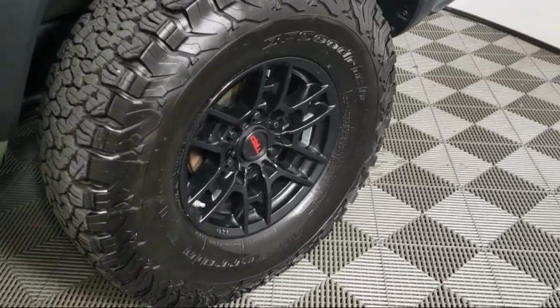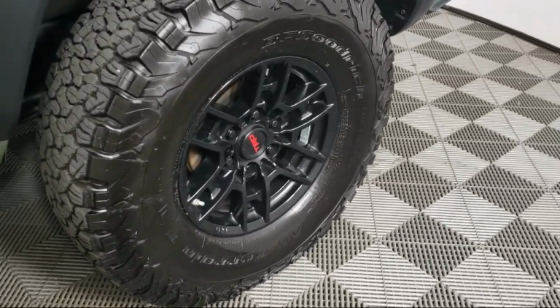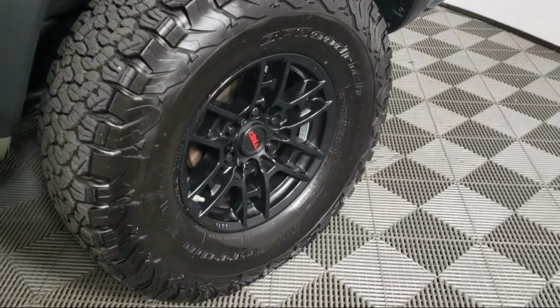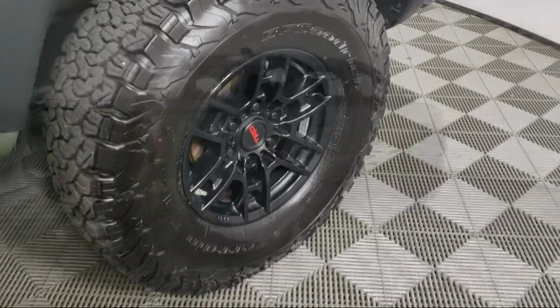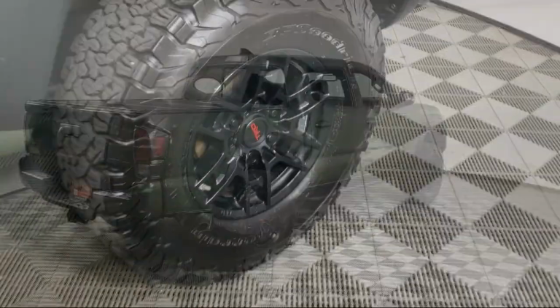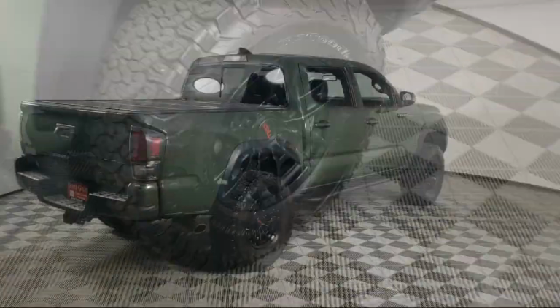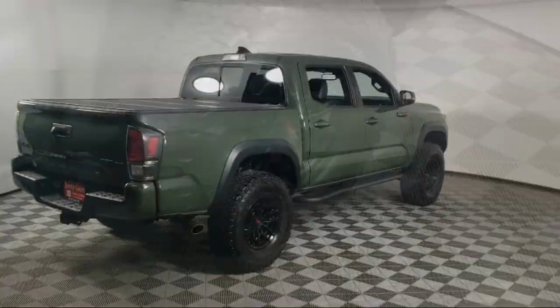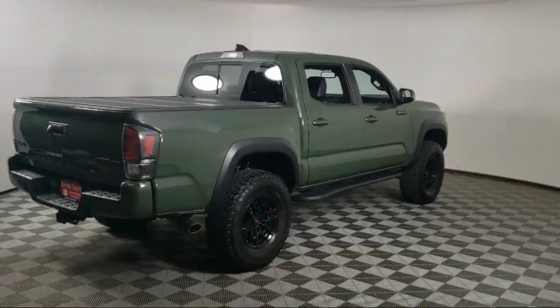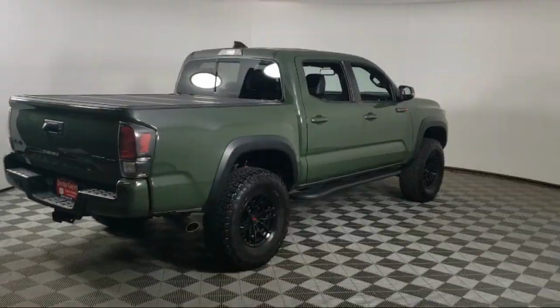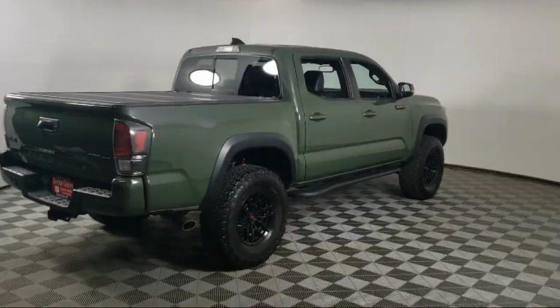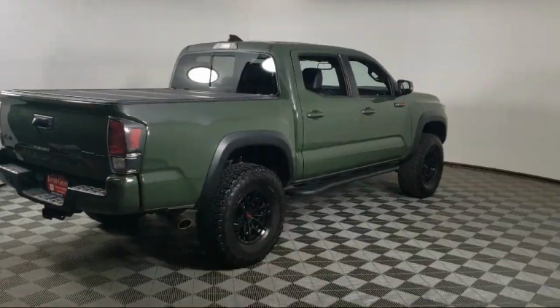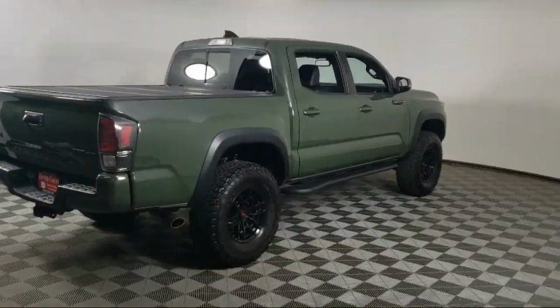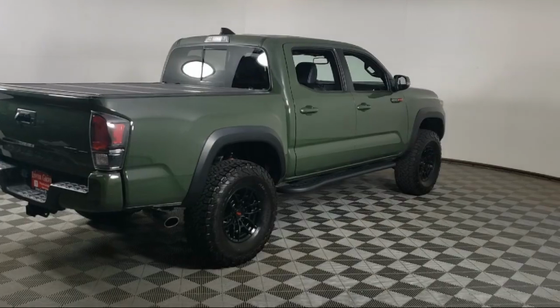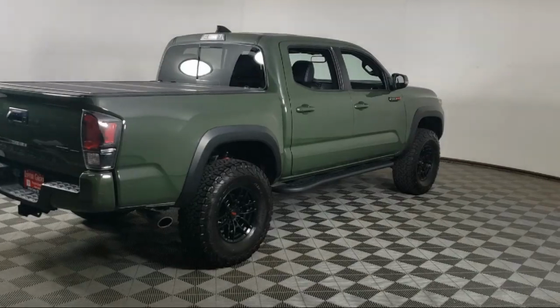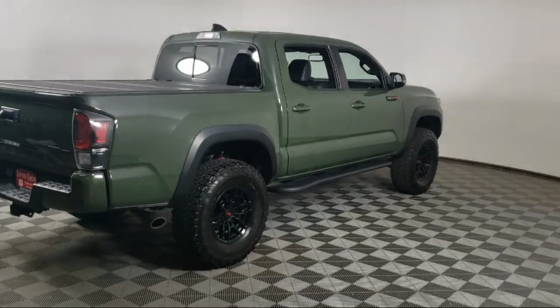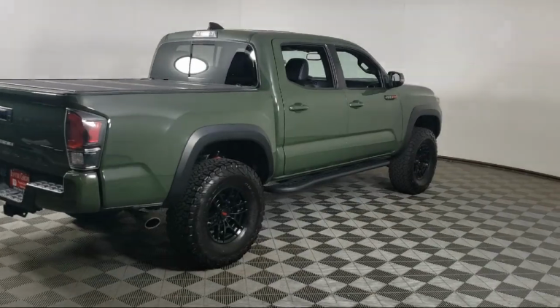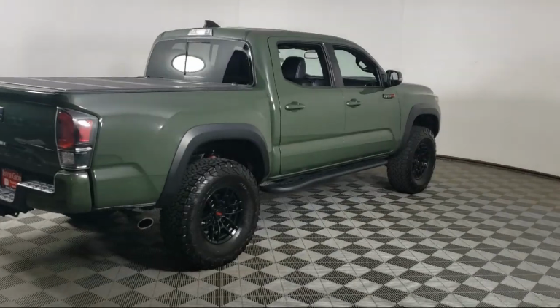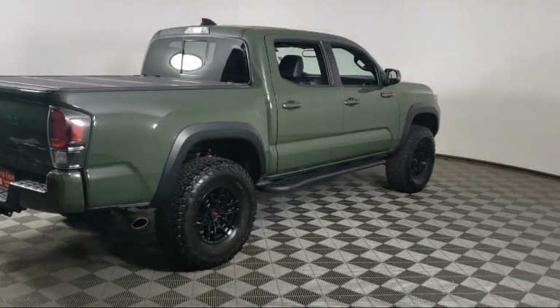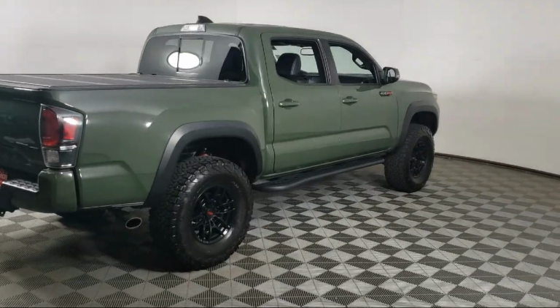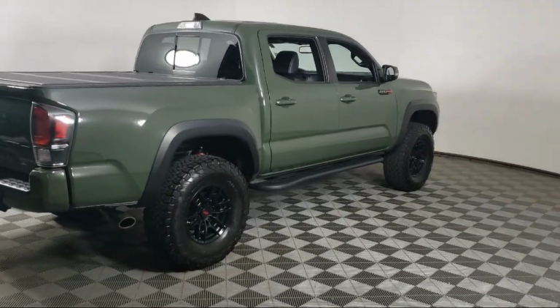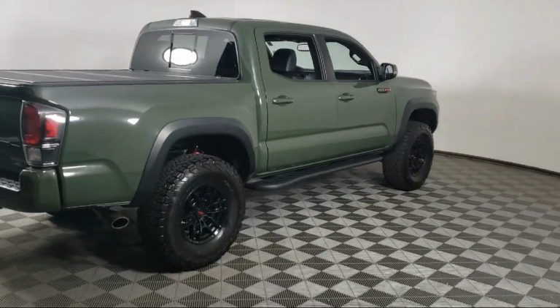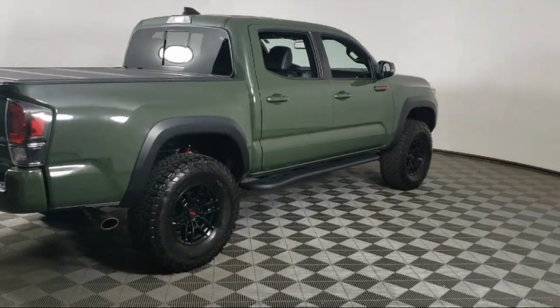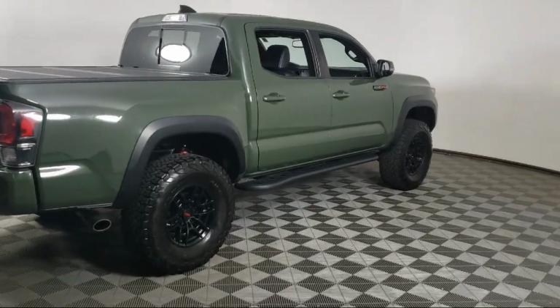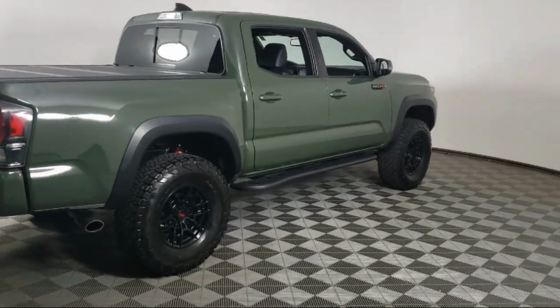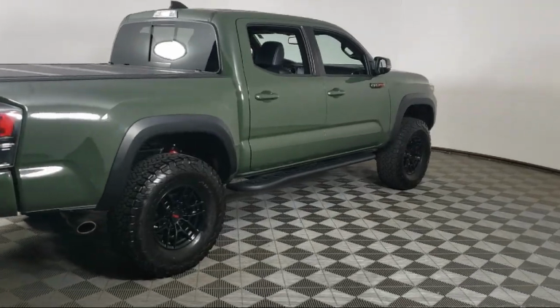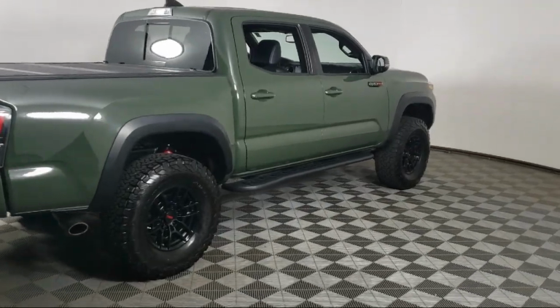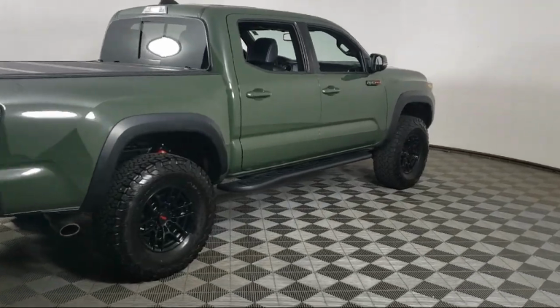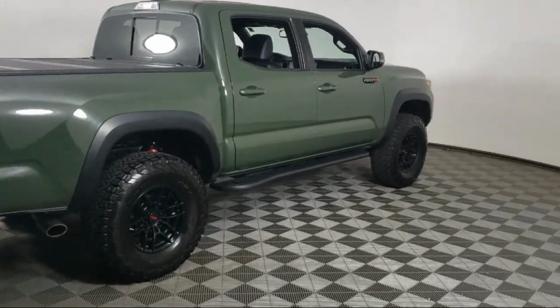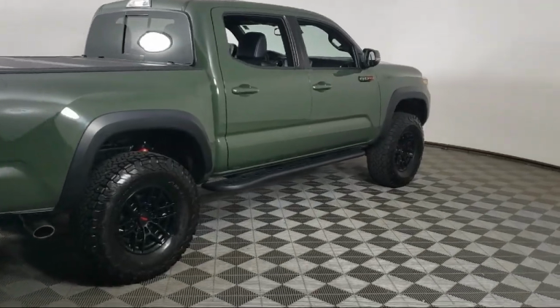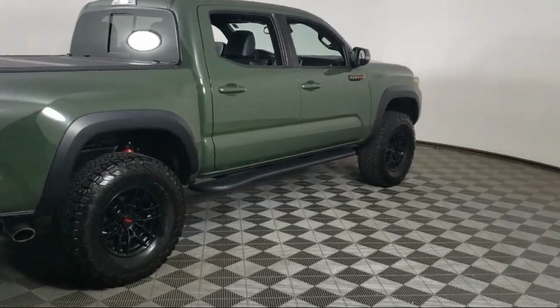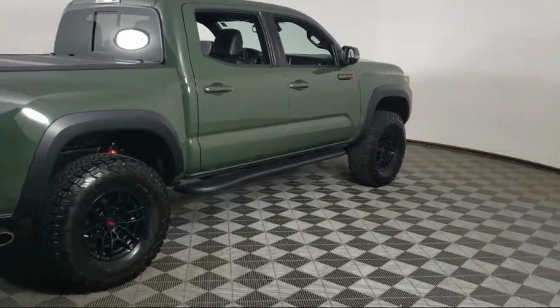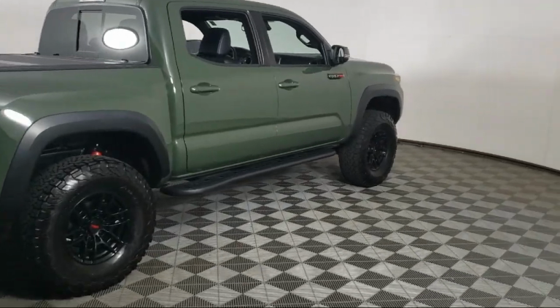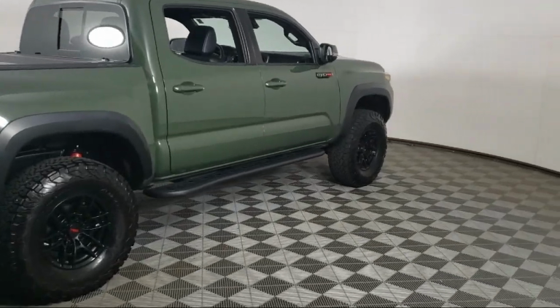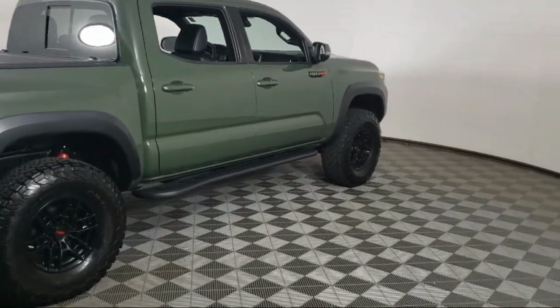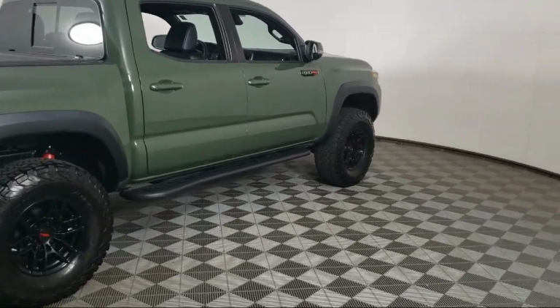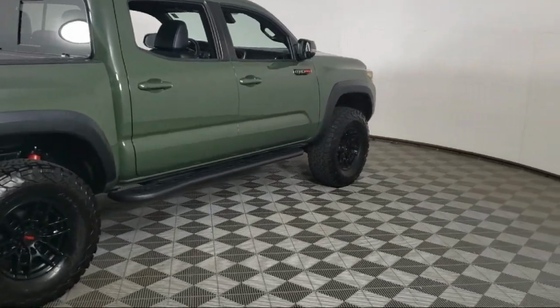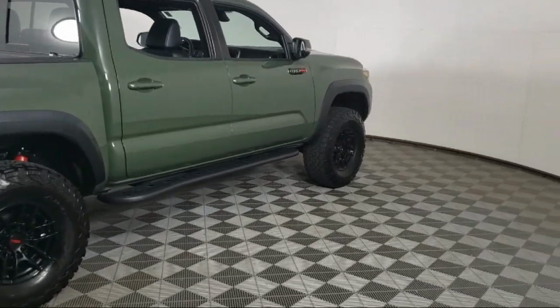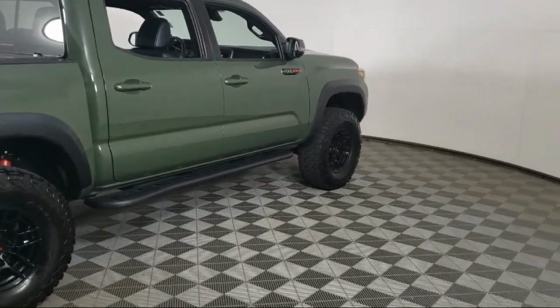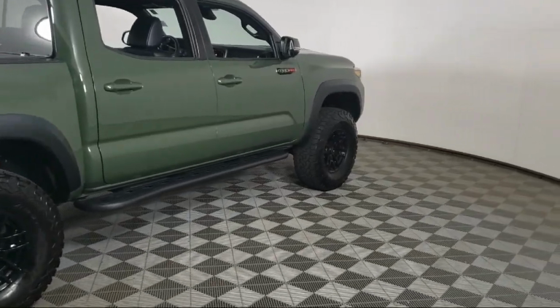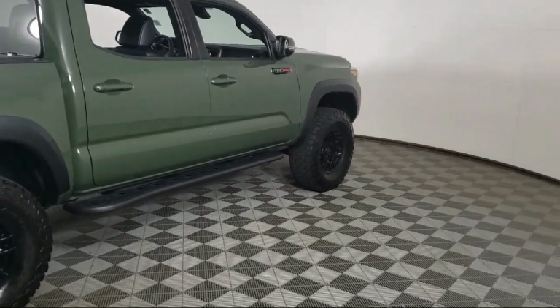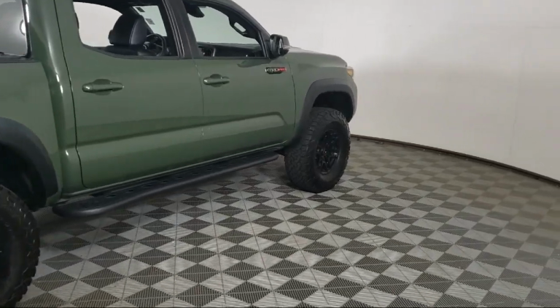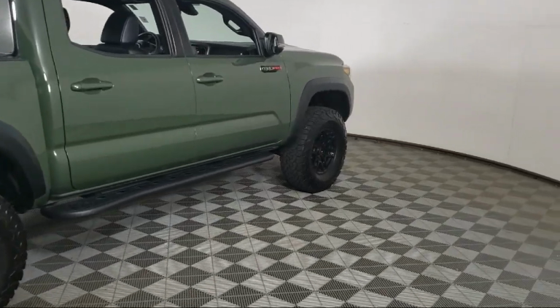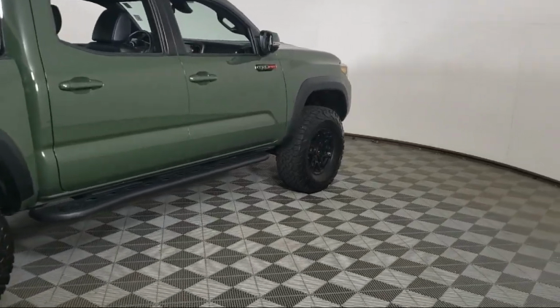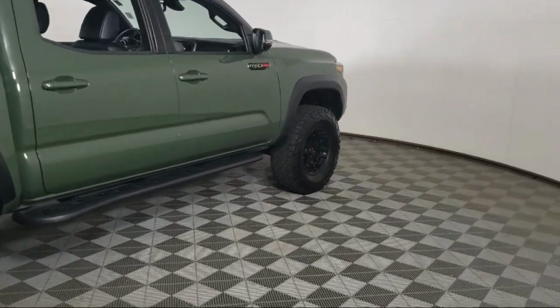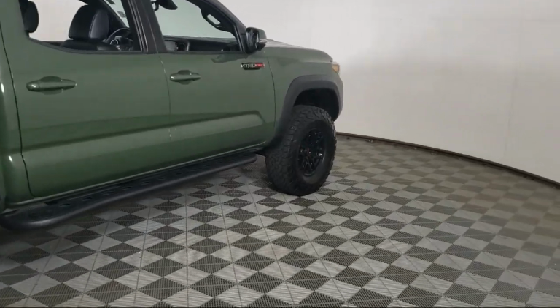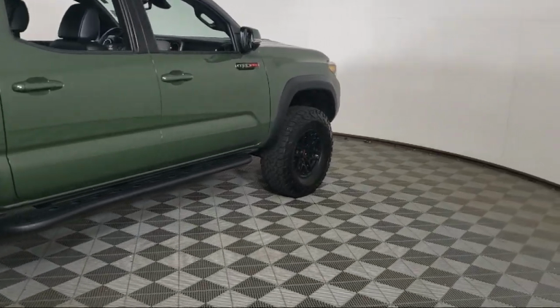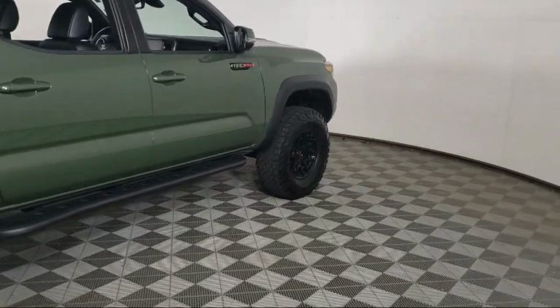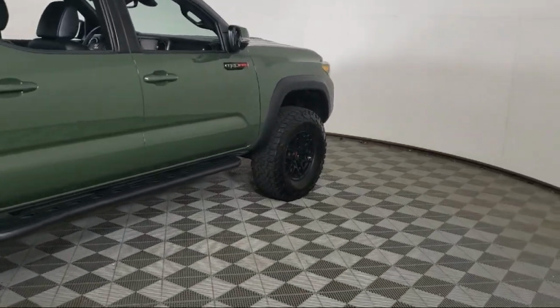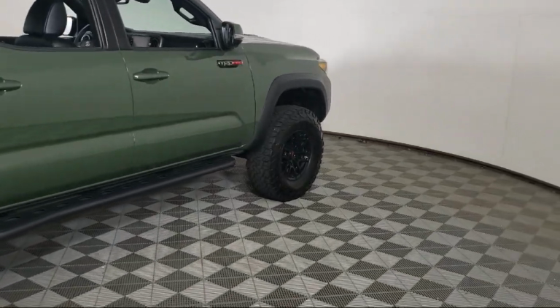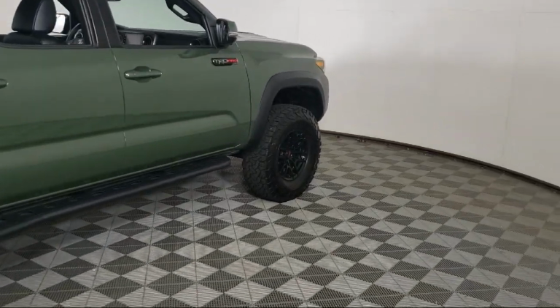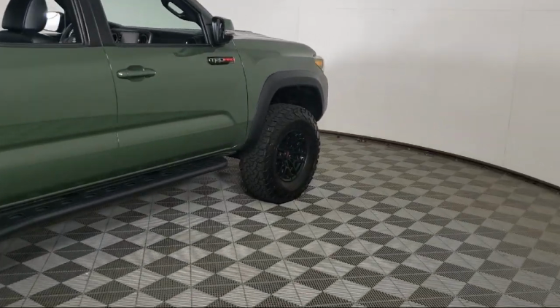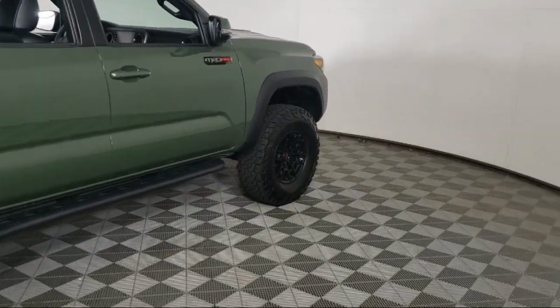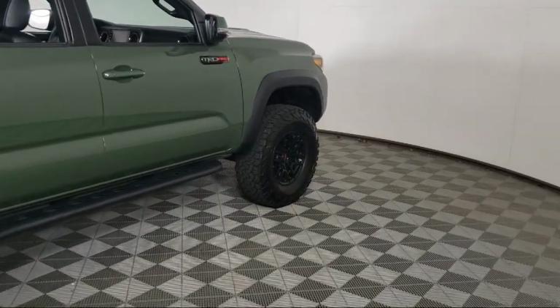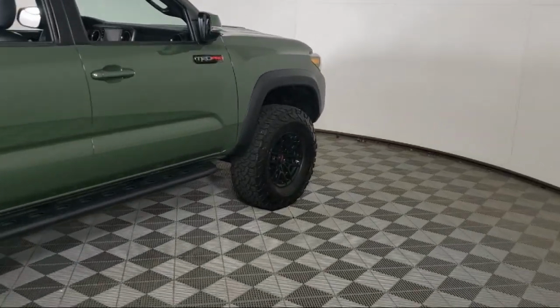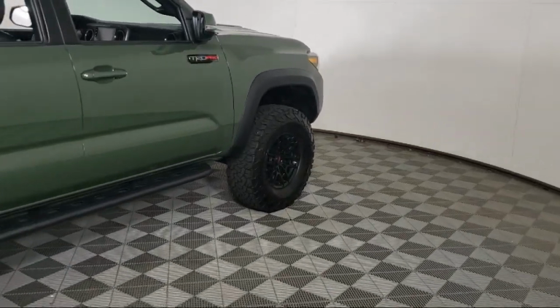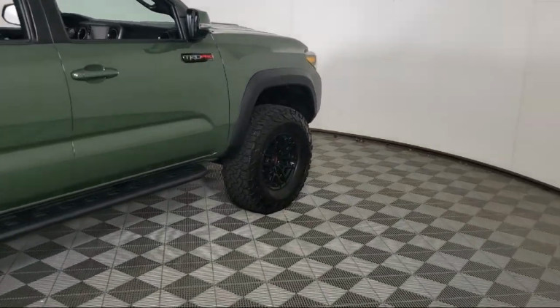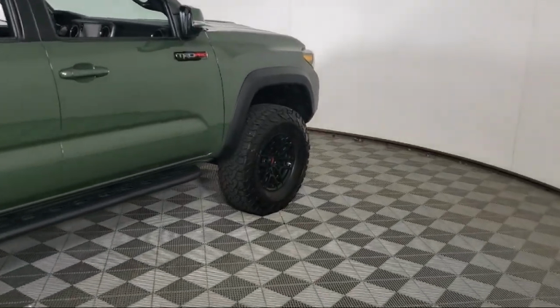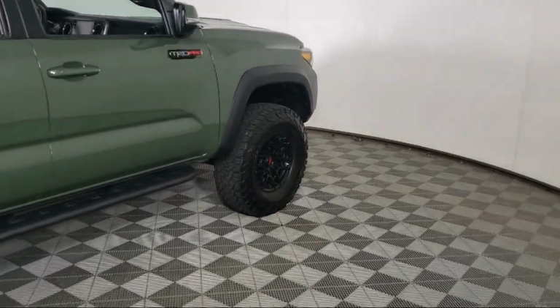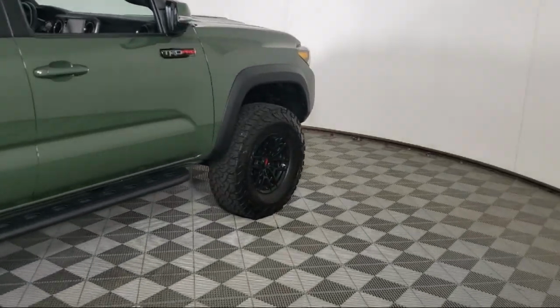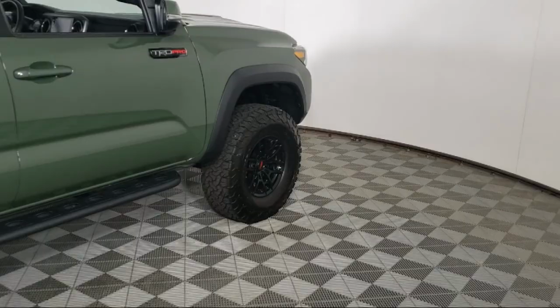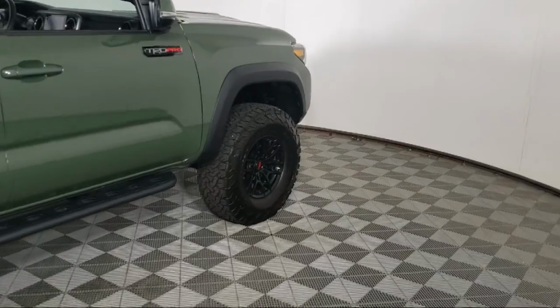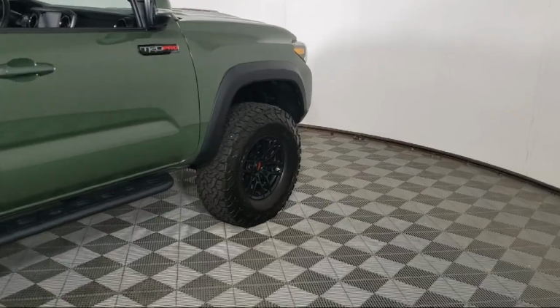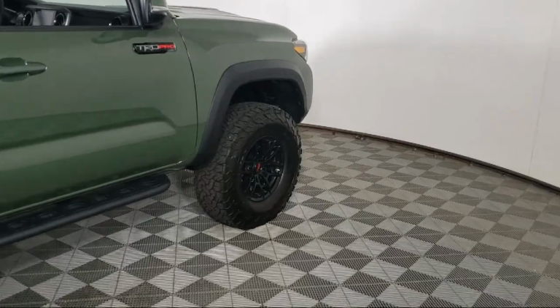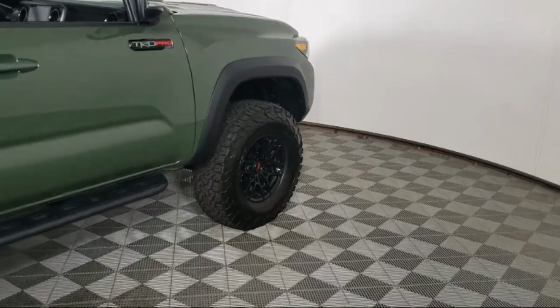Fog lights, power windows, cruise control, and has less than 55,000 miles on the odometer.